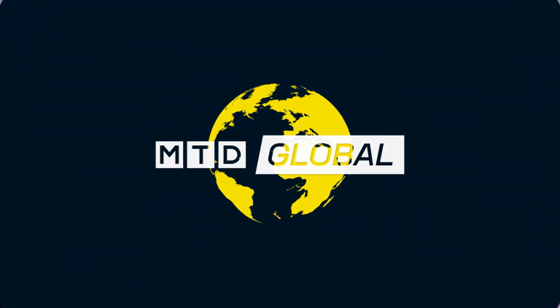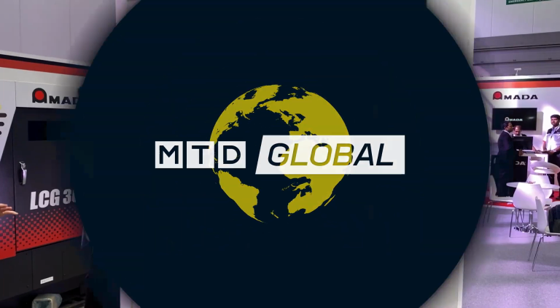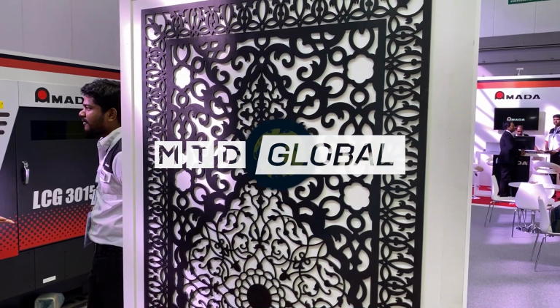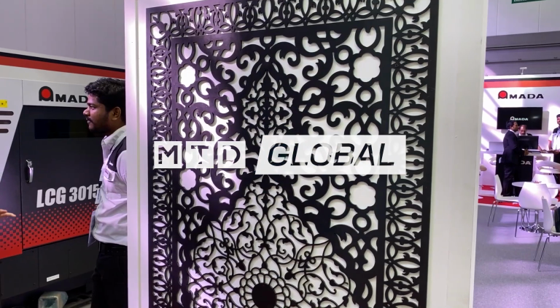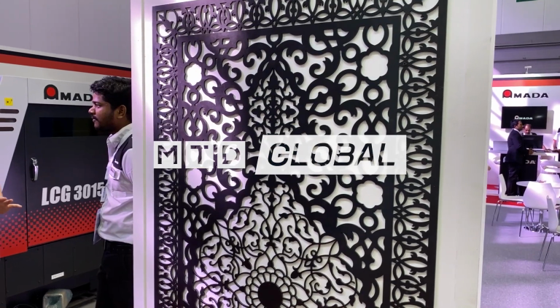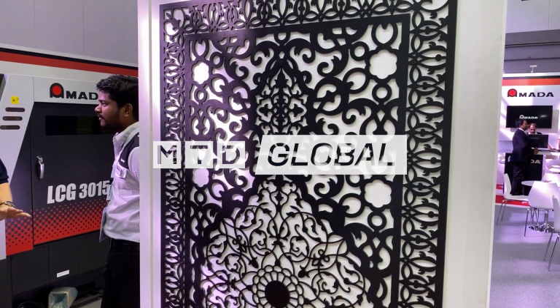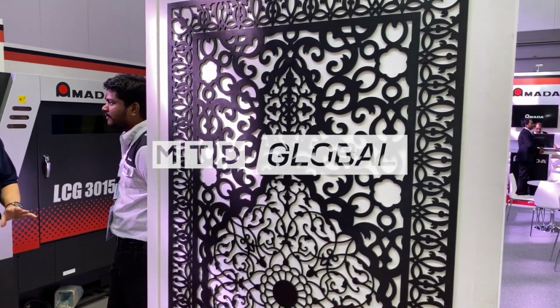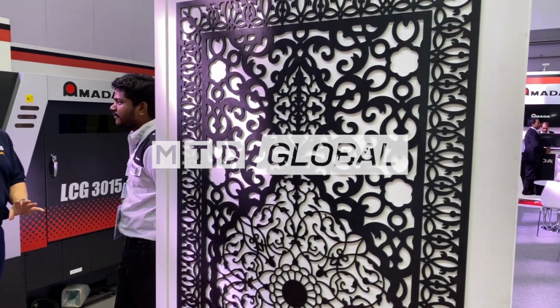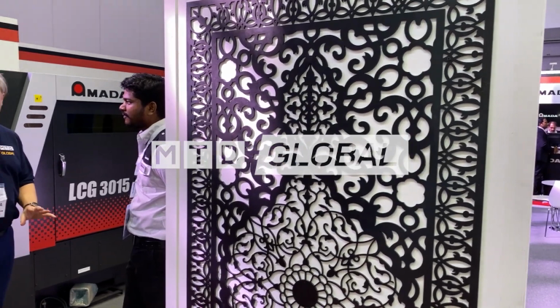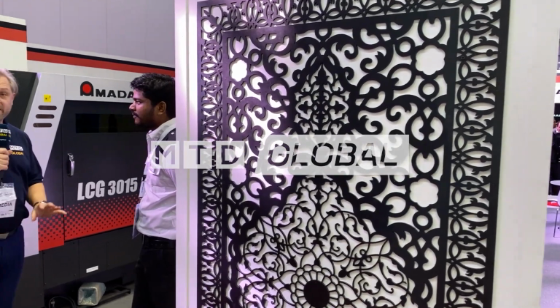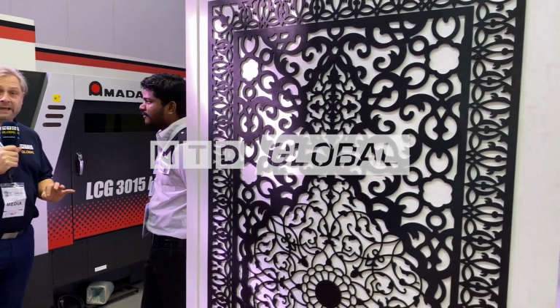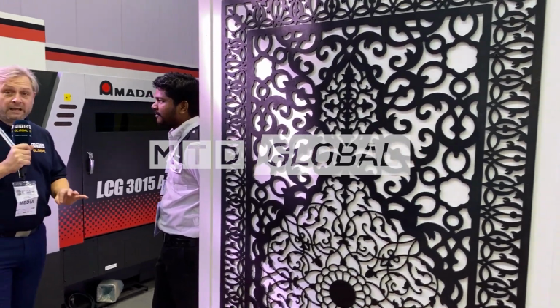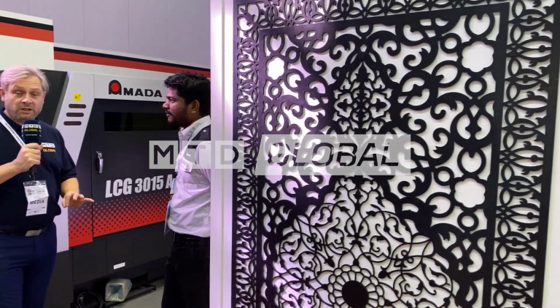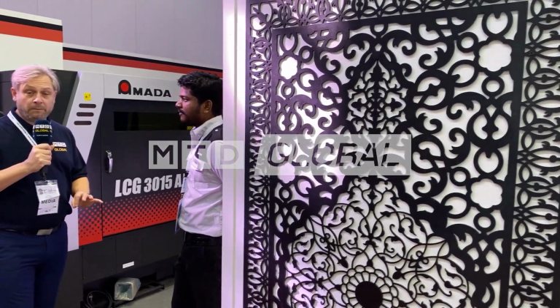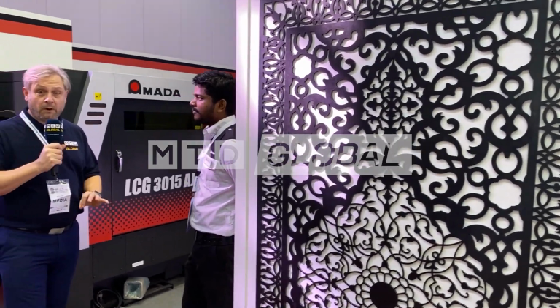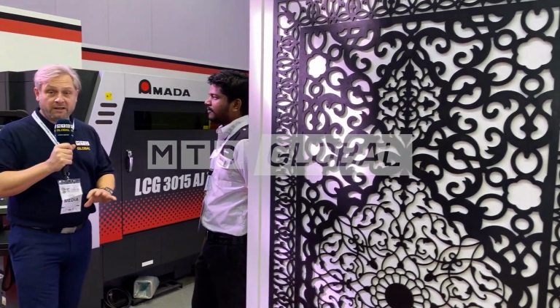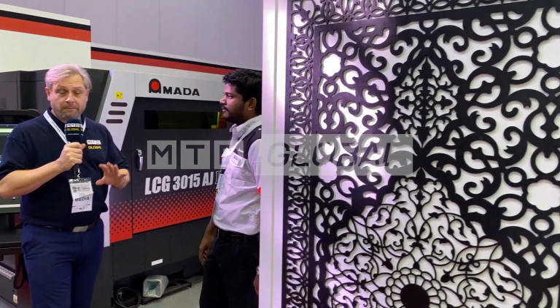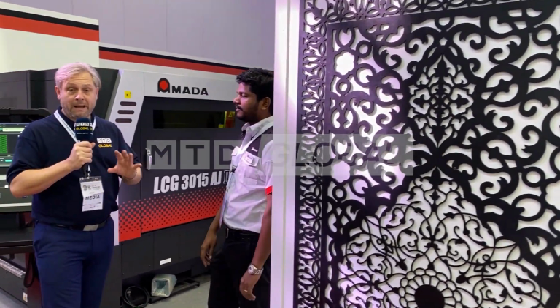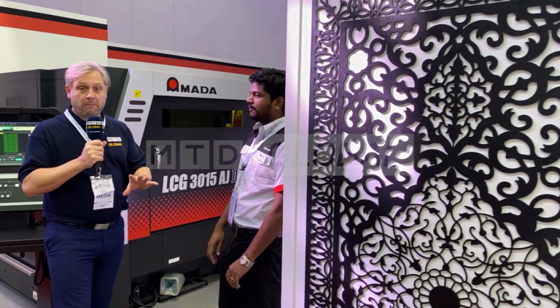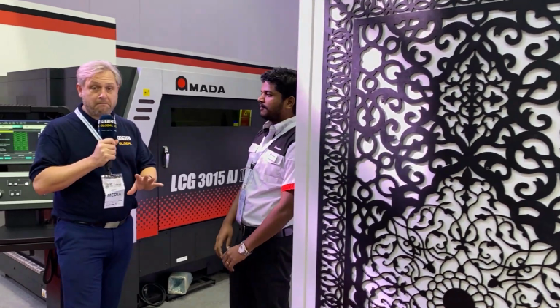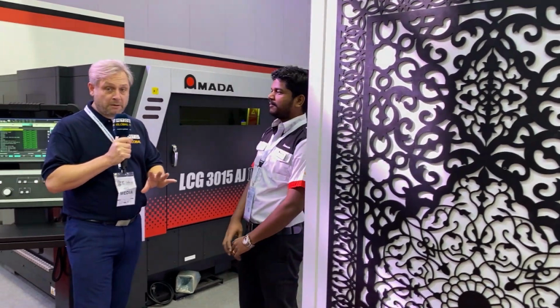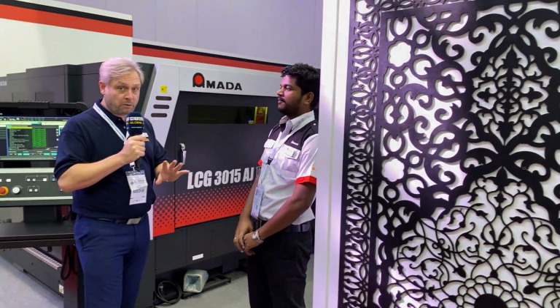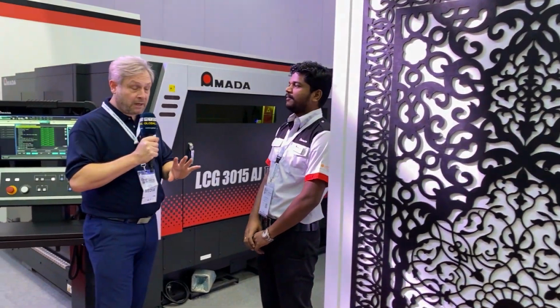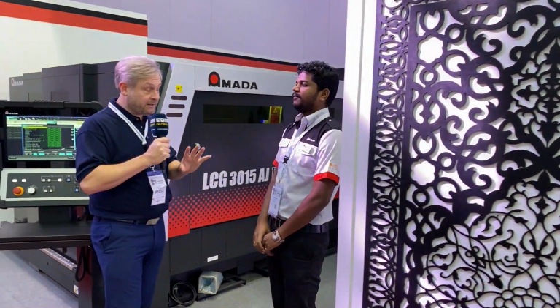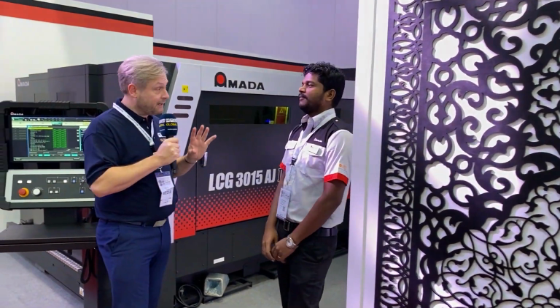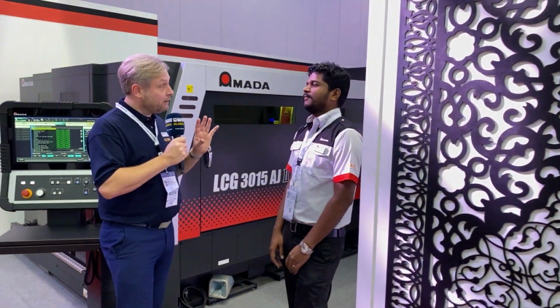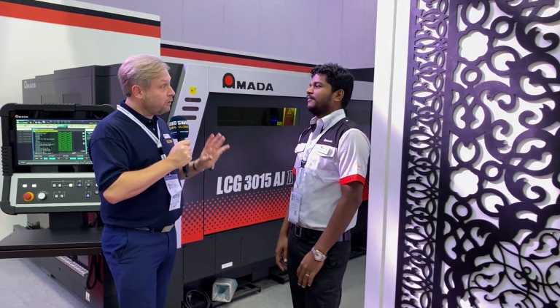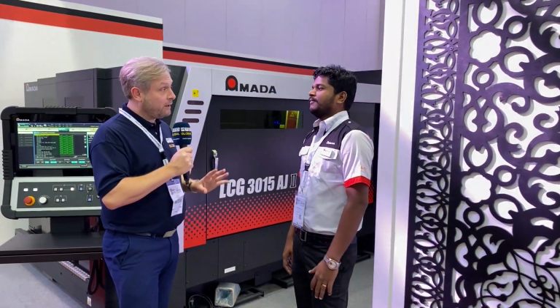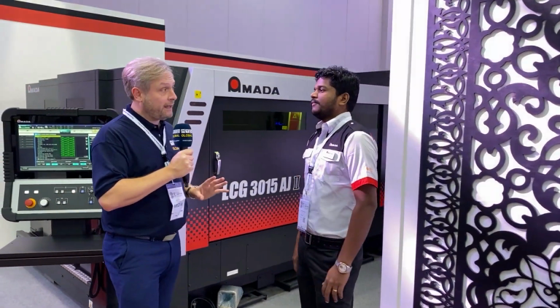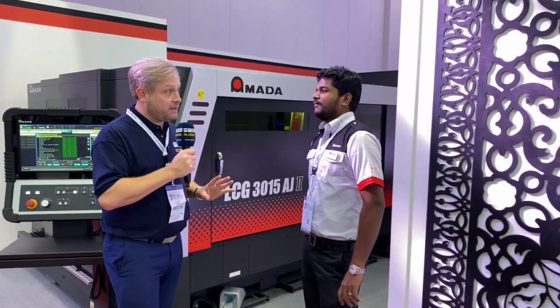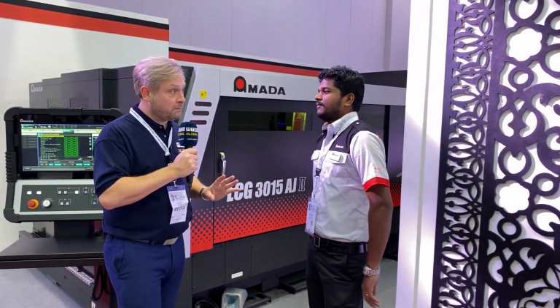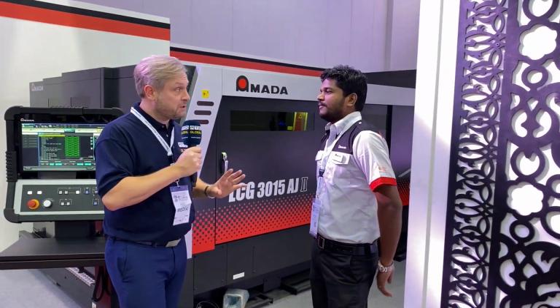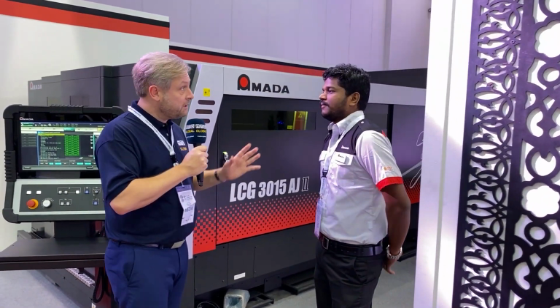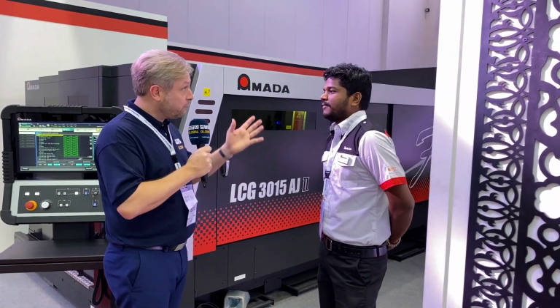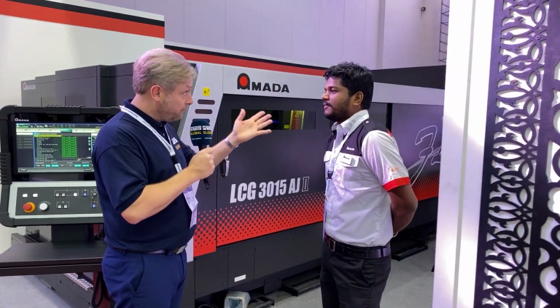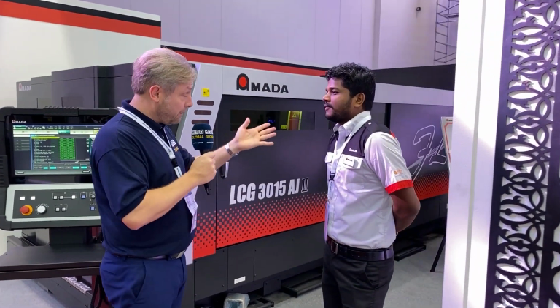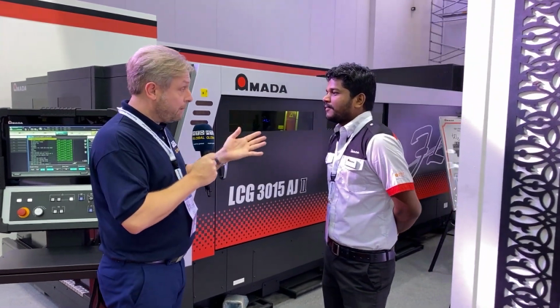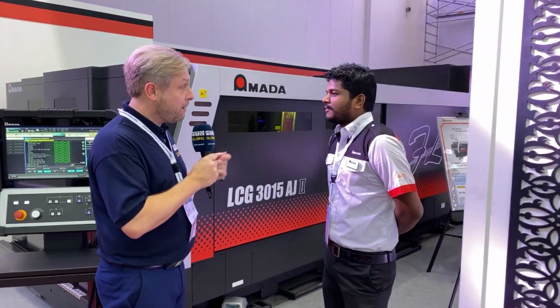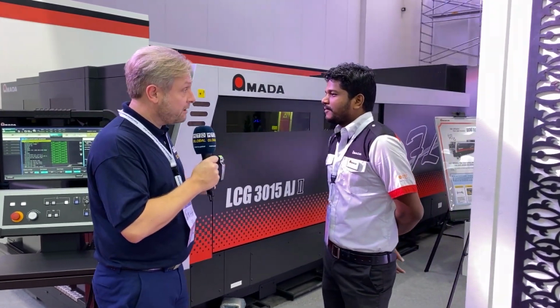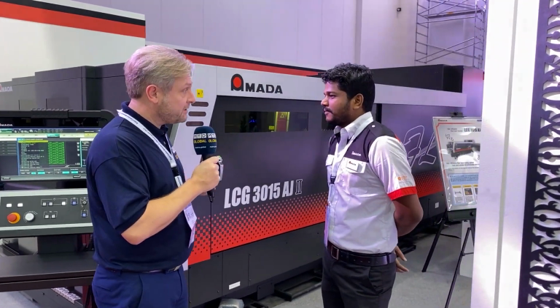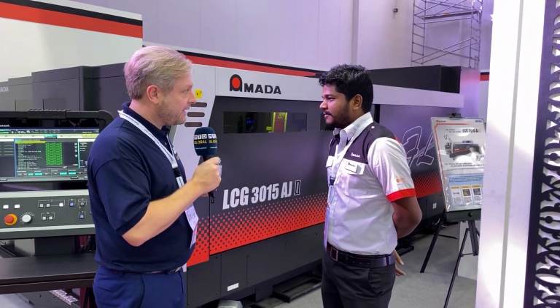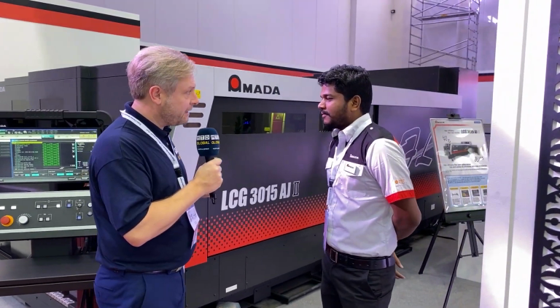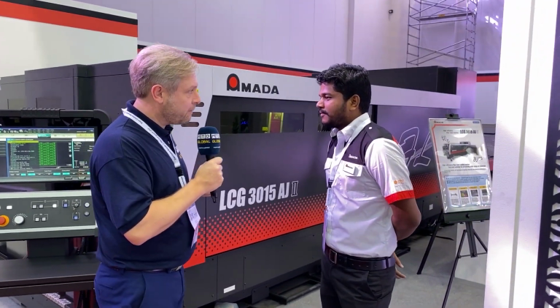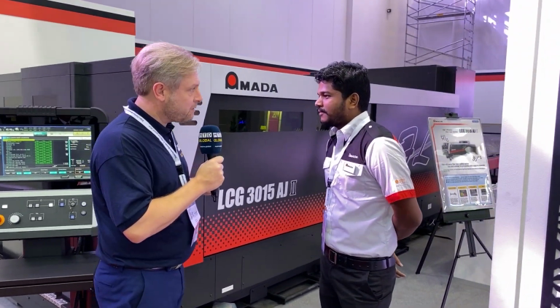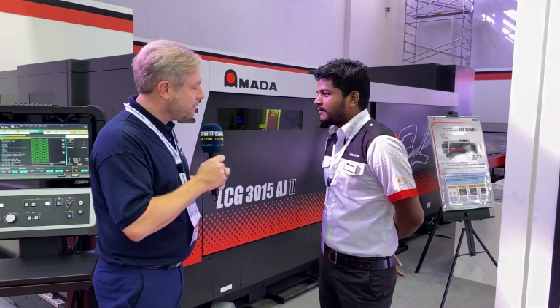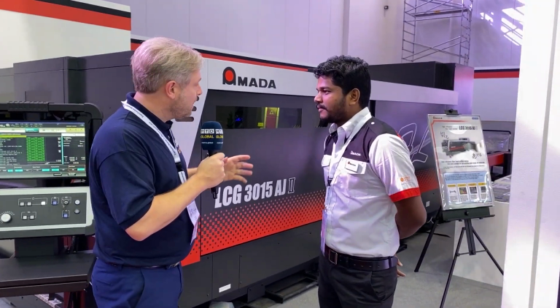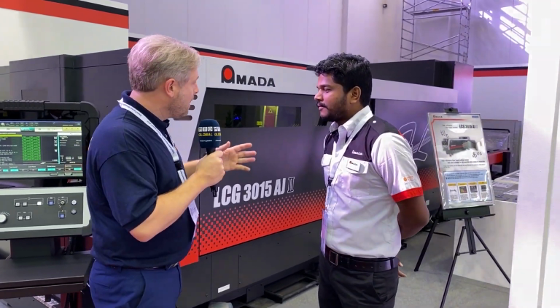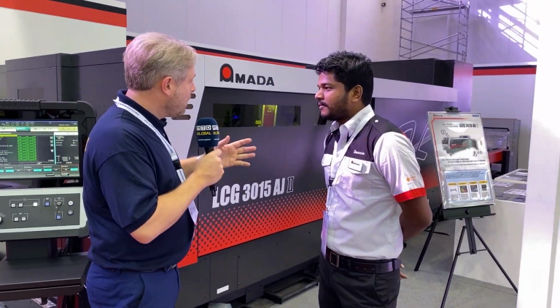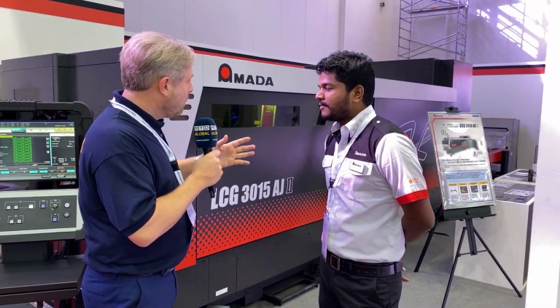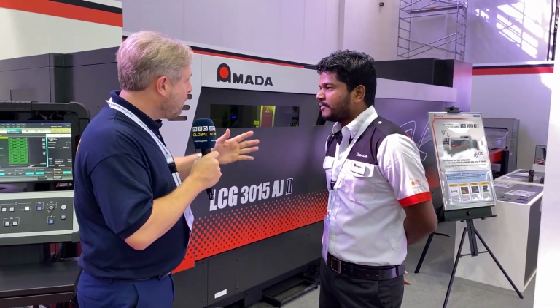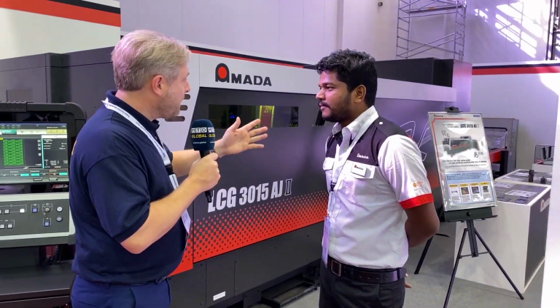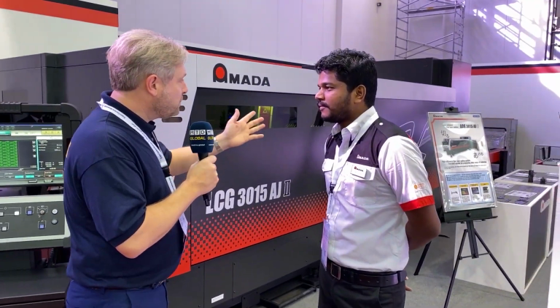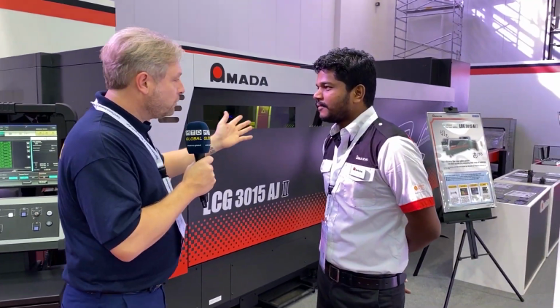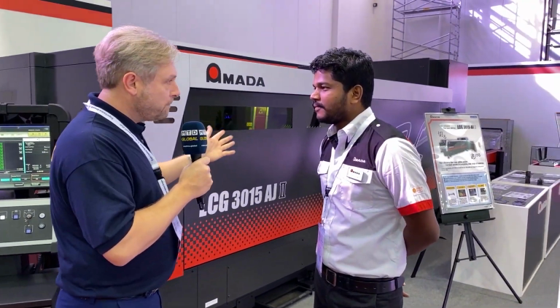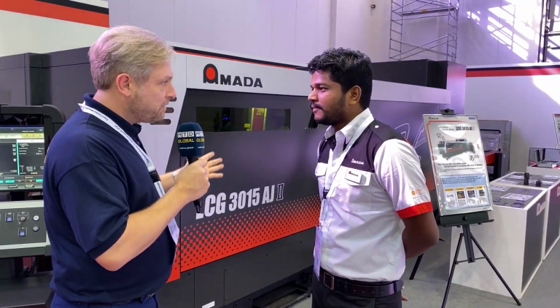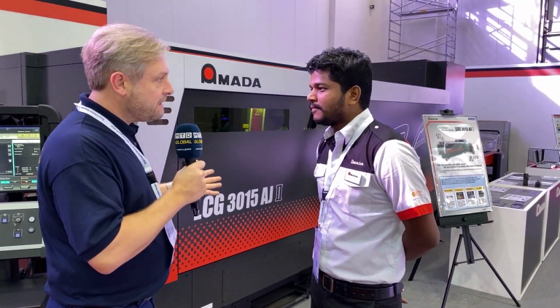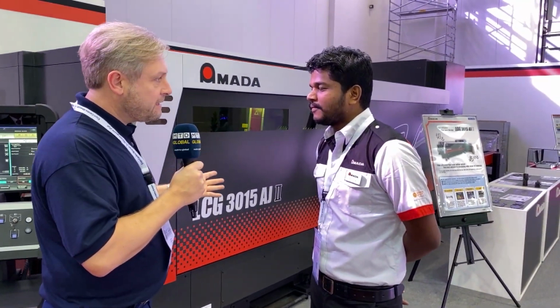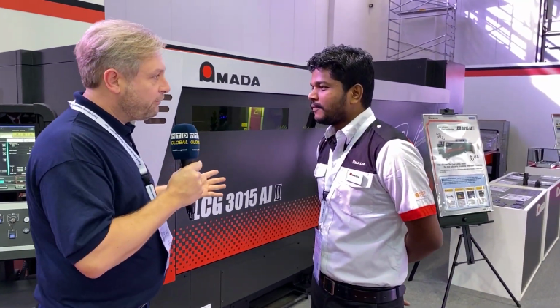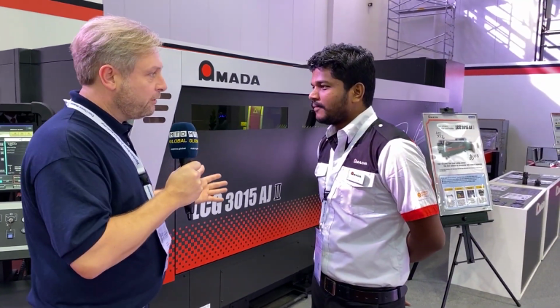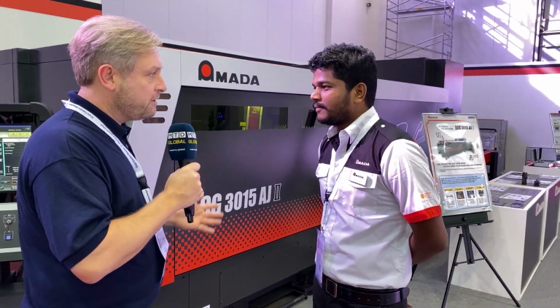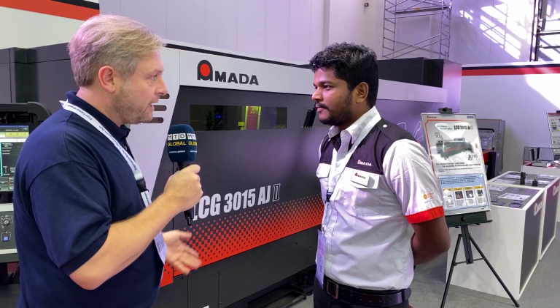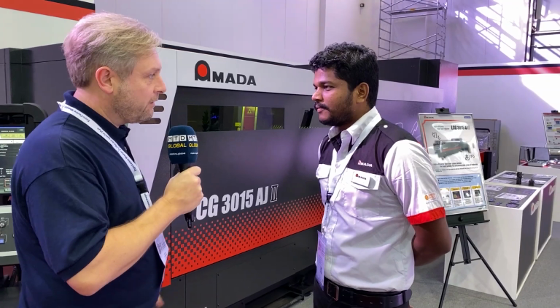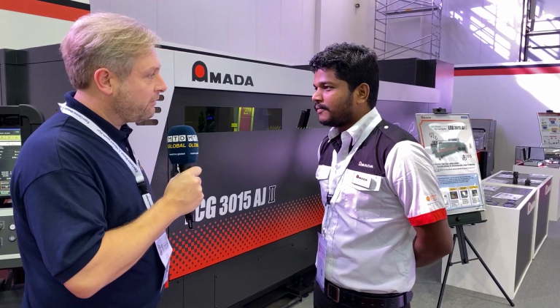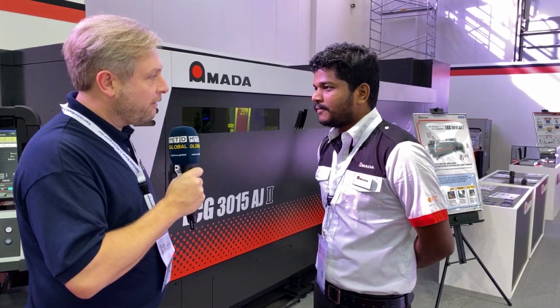SteelFab 2020 in Dubai — it's about metal cutting, a lot of laser machines. We're on Amada's stand here. What makes your machine different to the others?